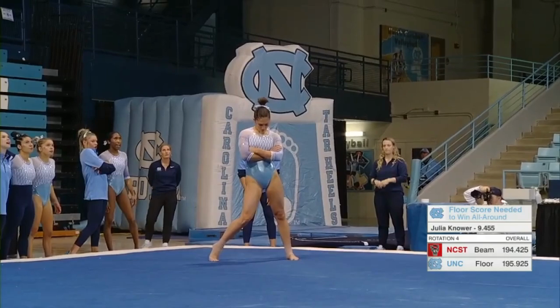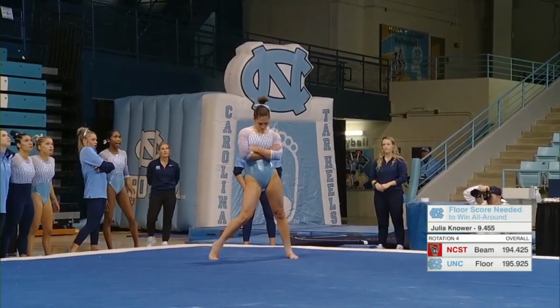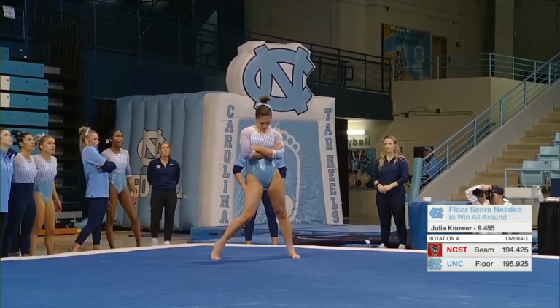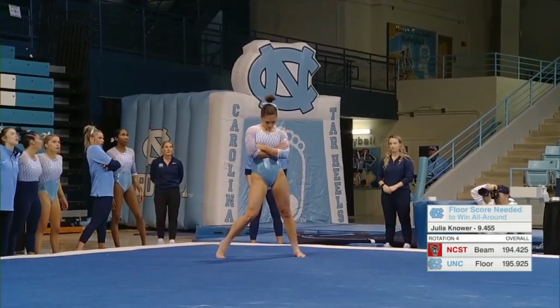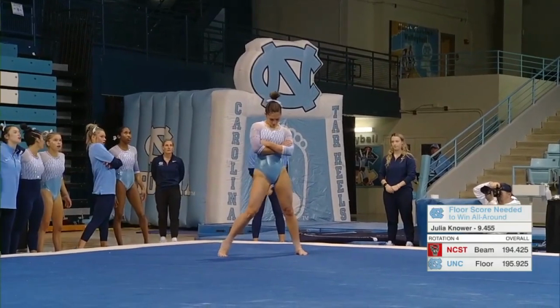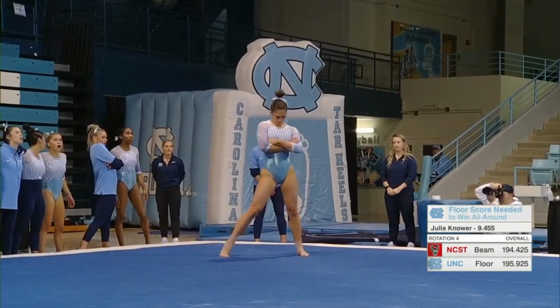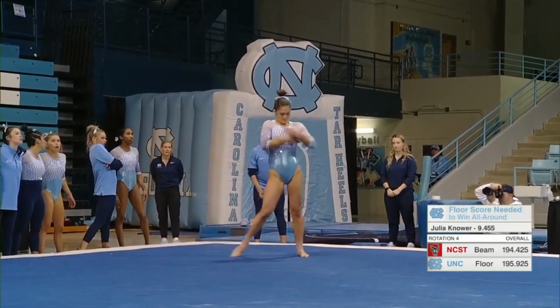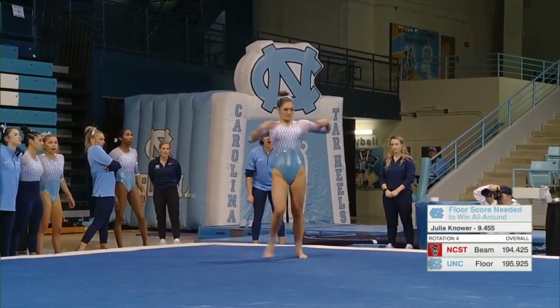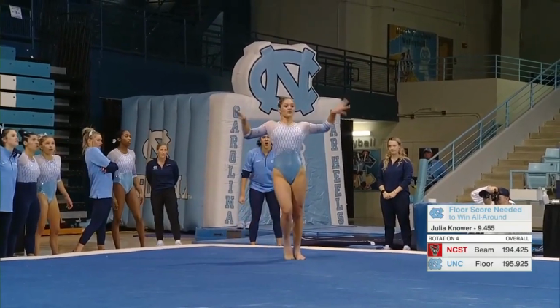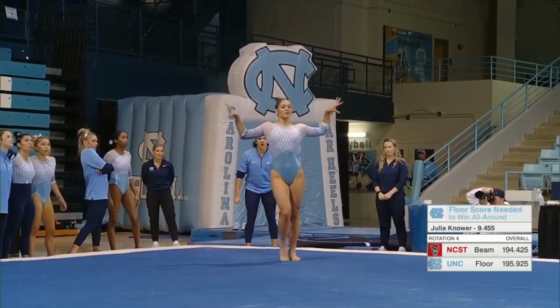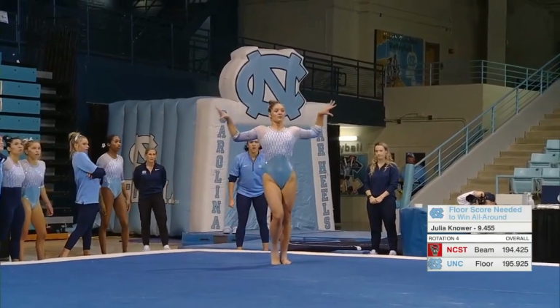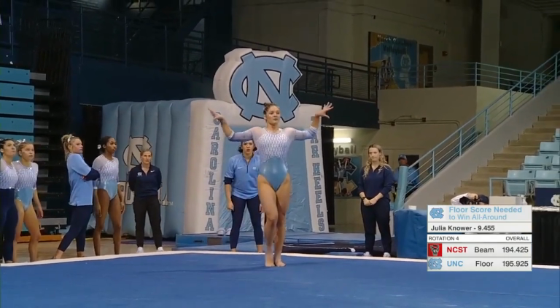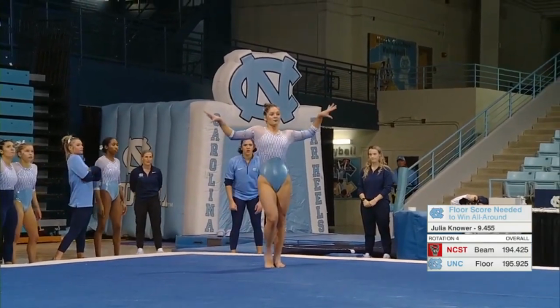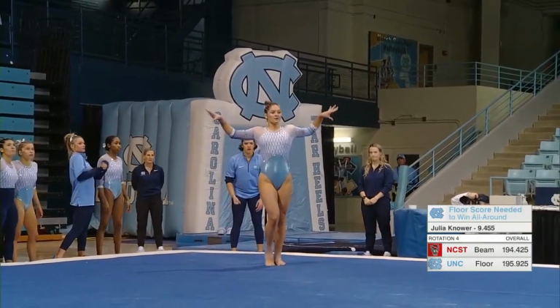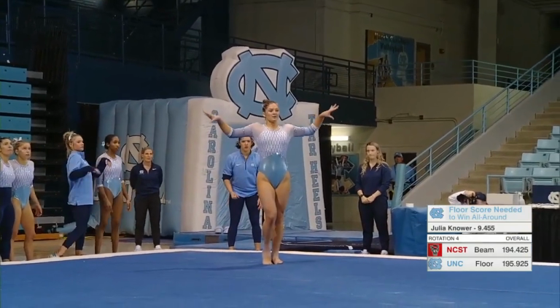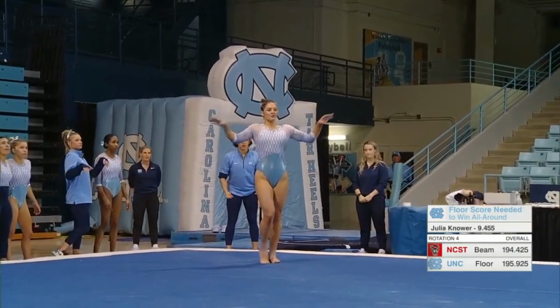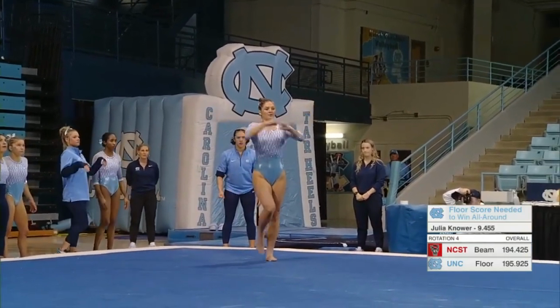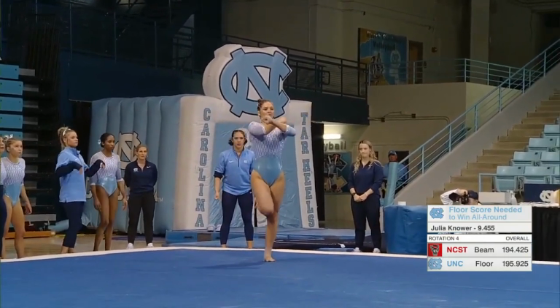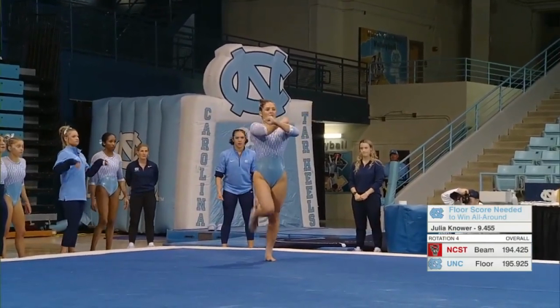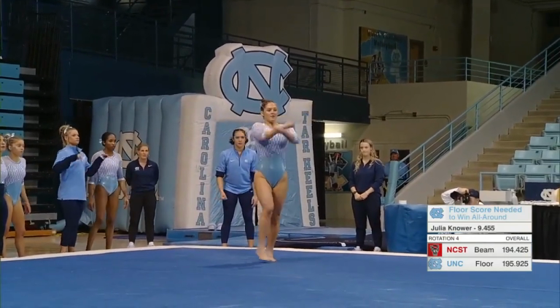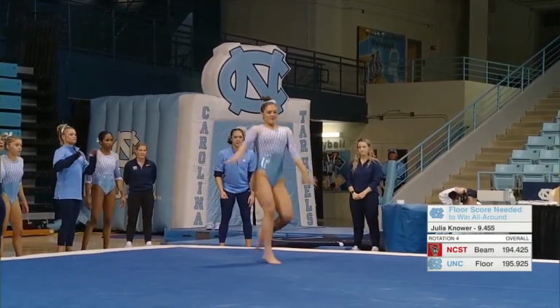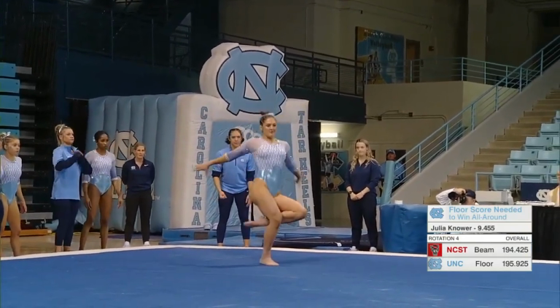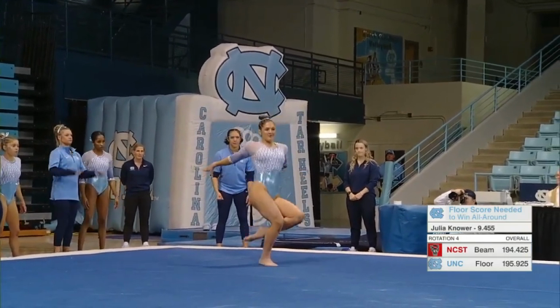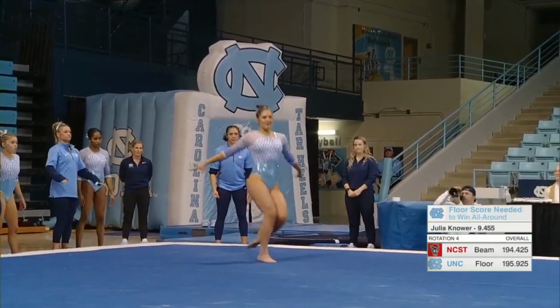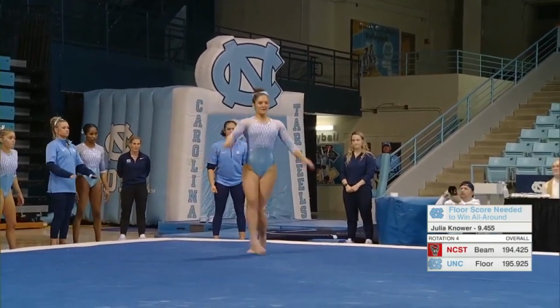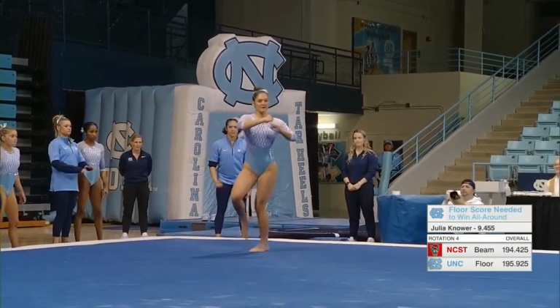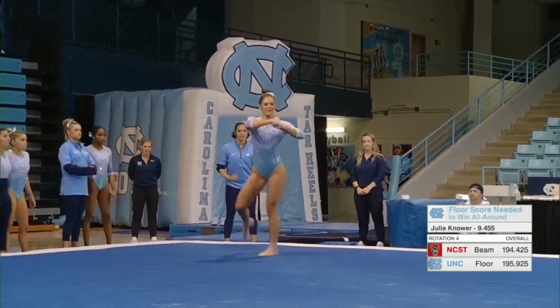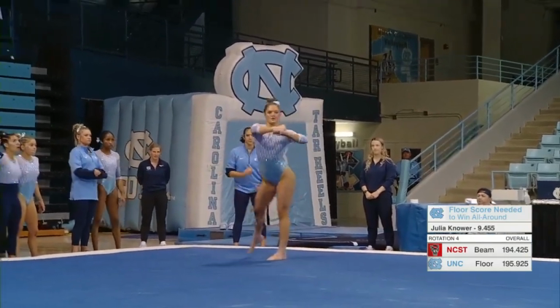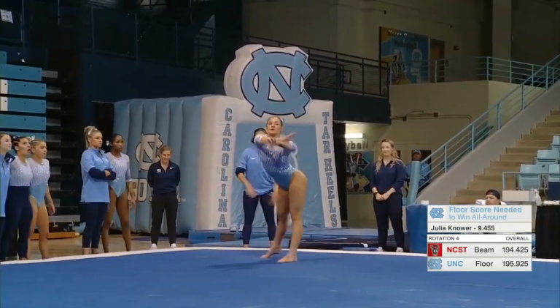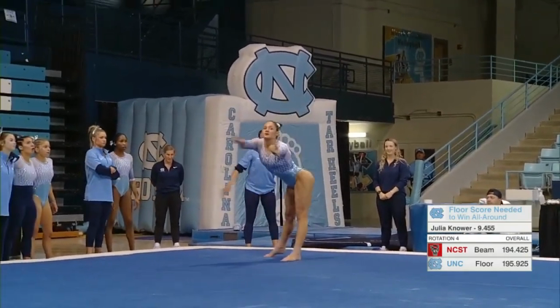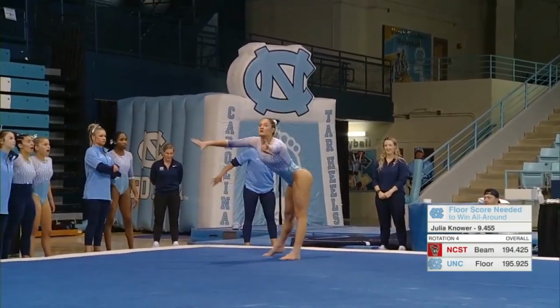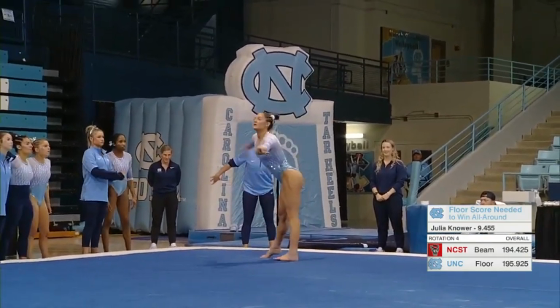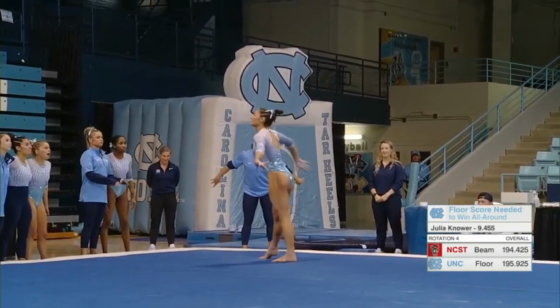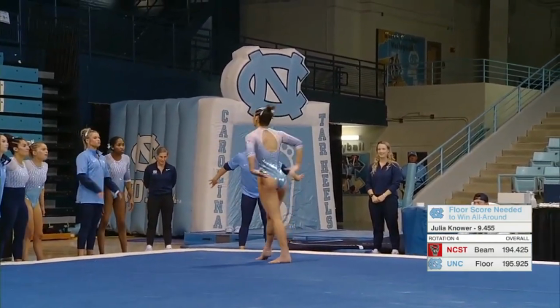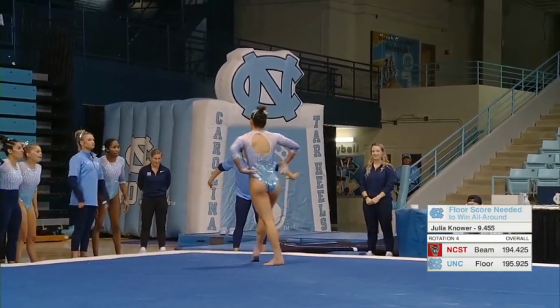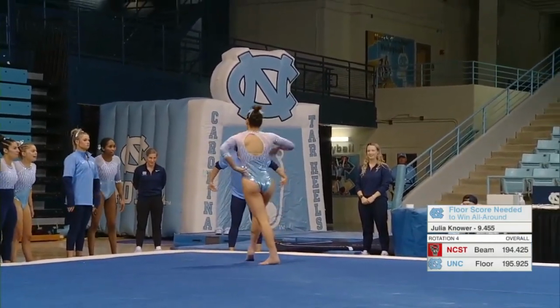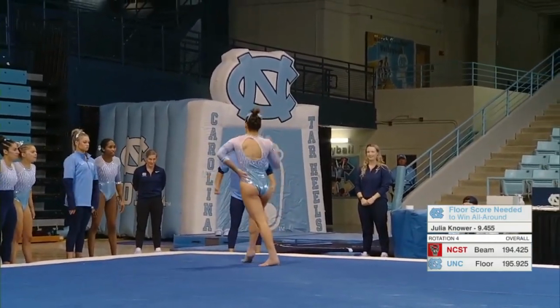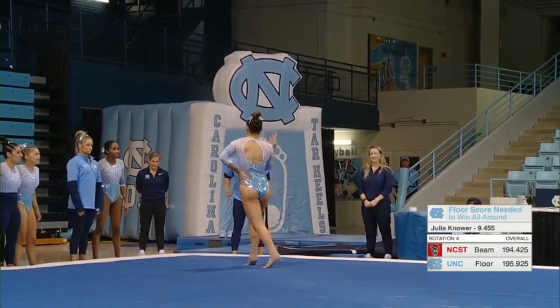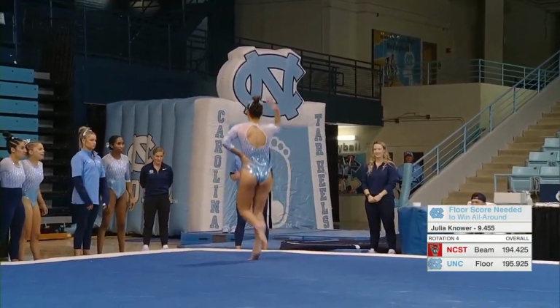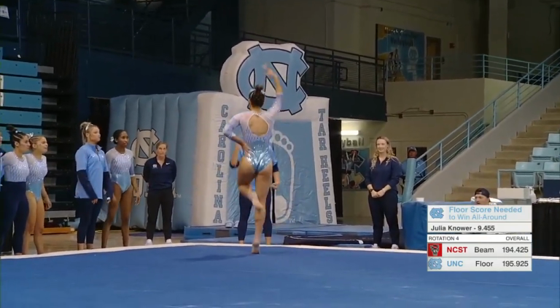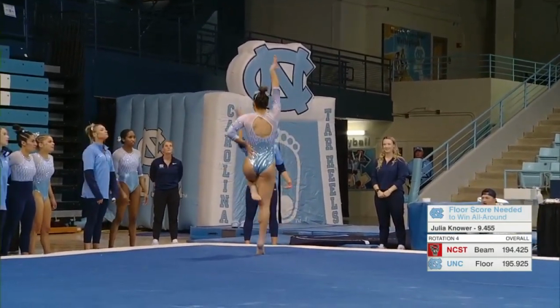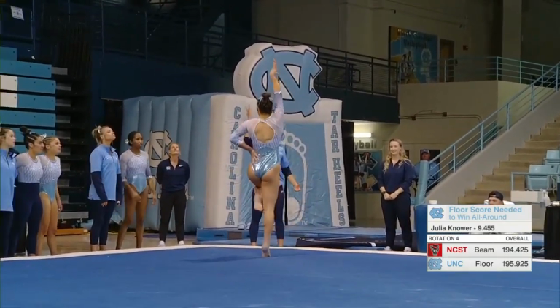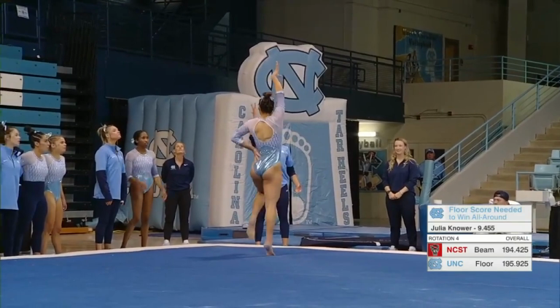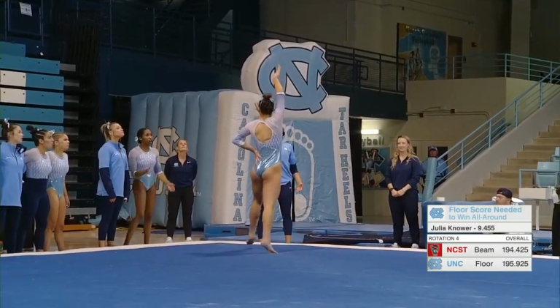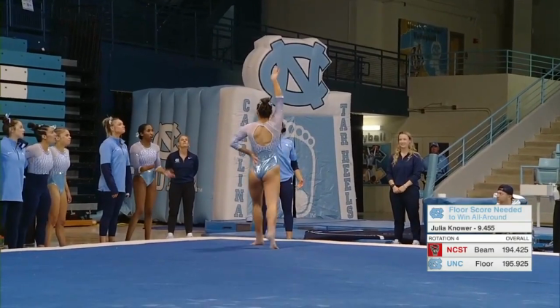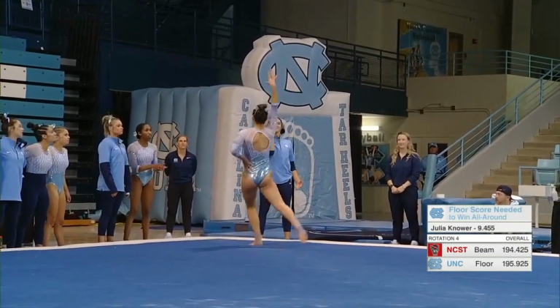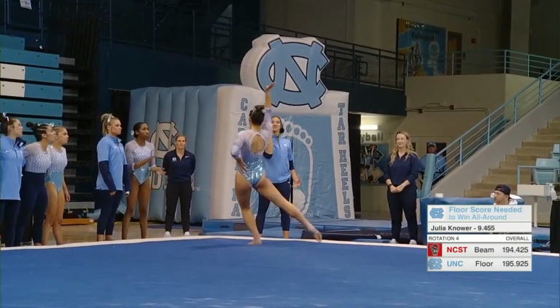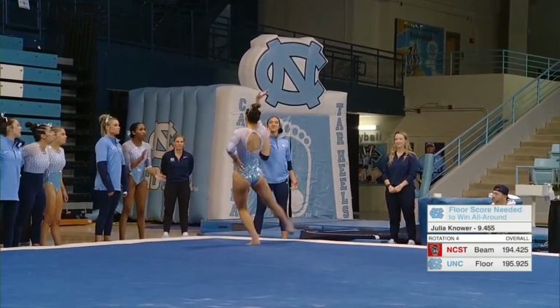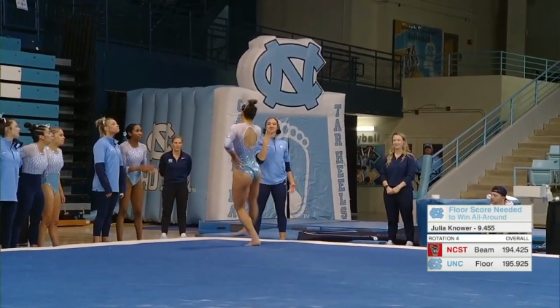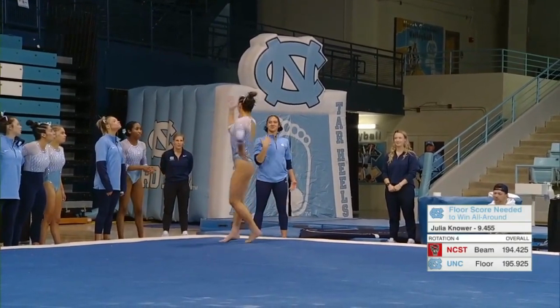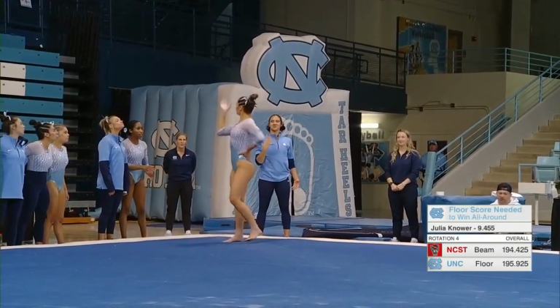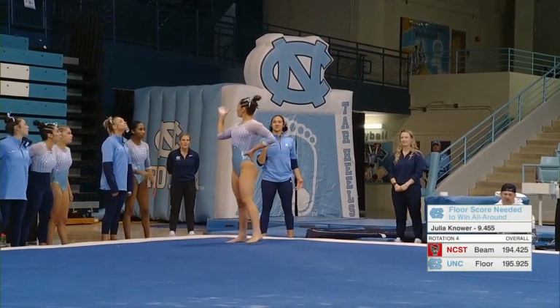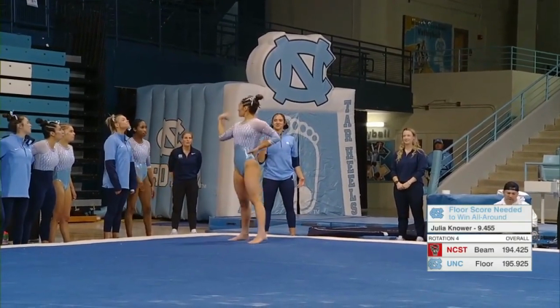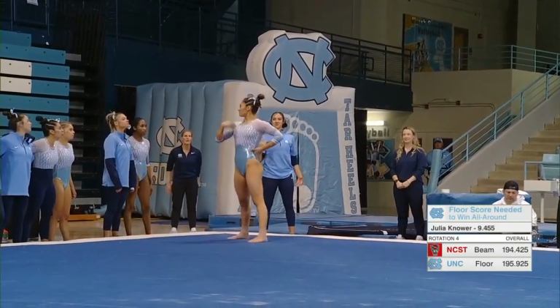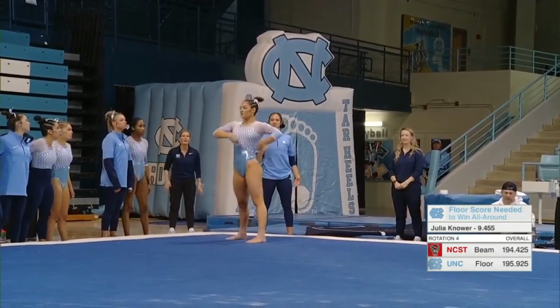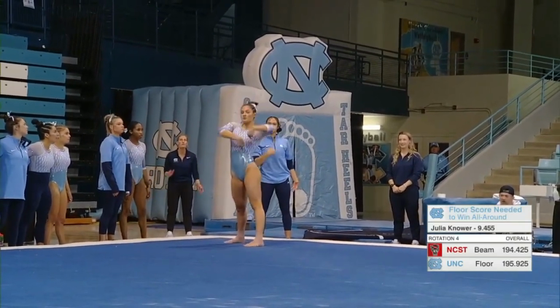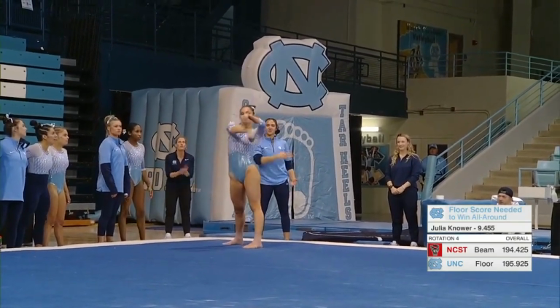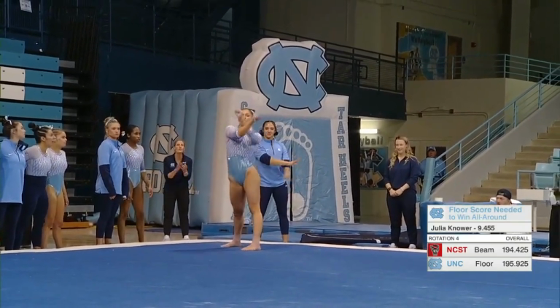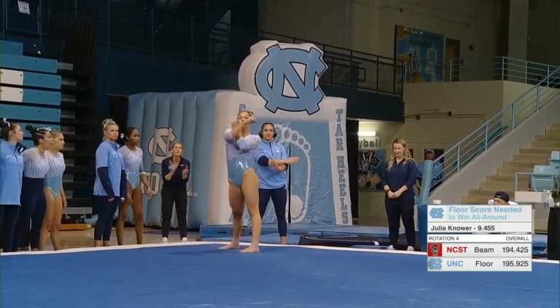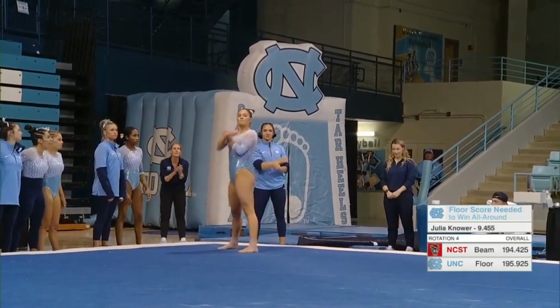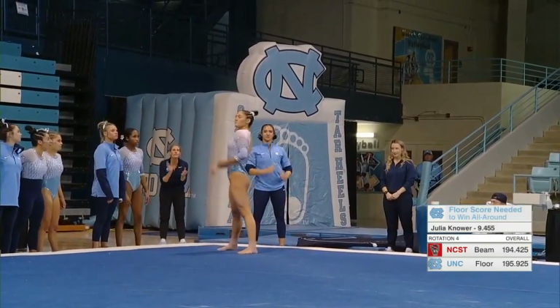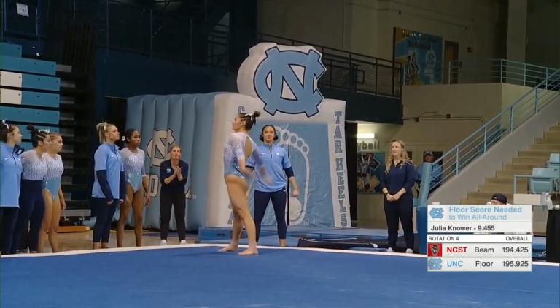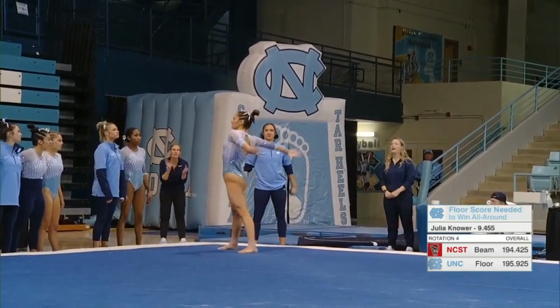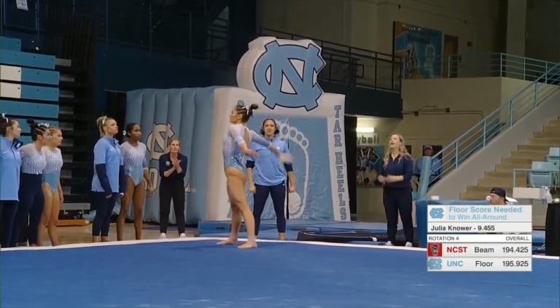William Noher needs a 9.455 to win the all-around. This is going to be a really fun routine to watch.